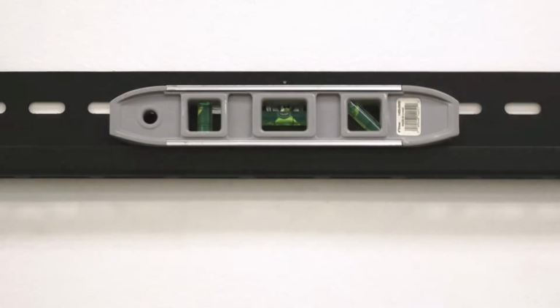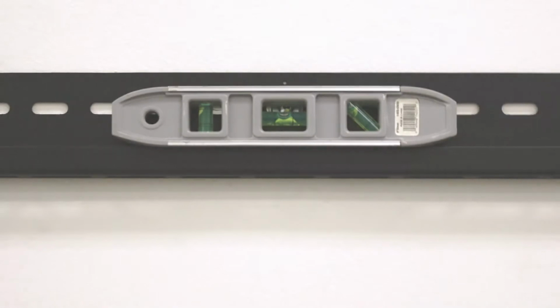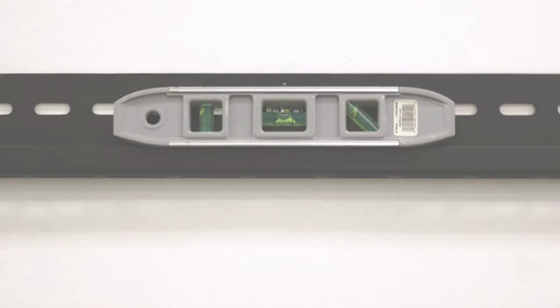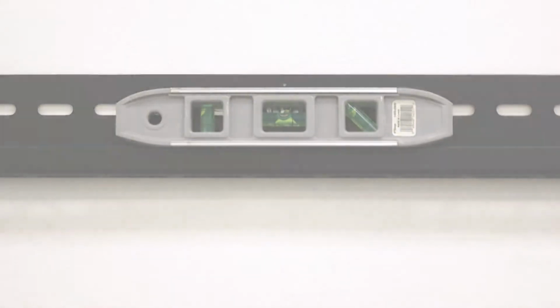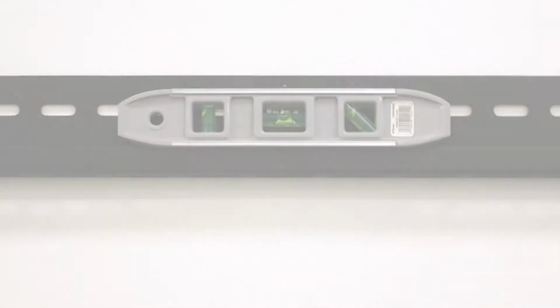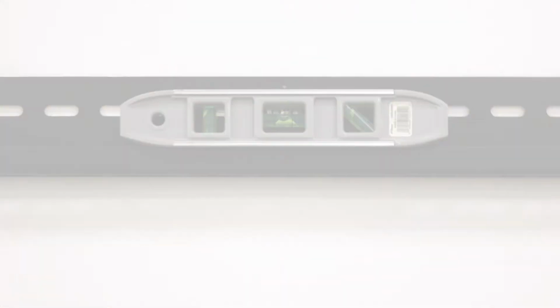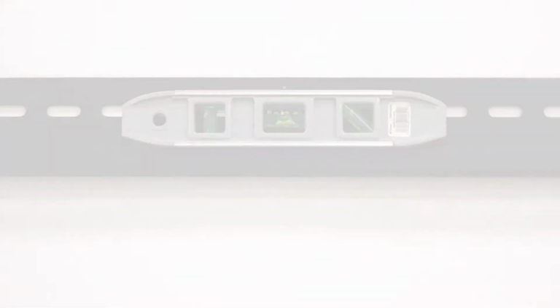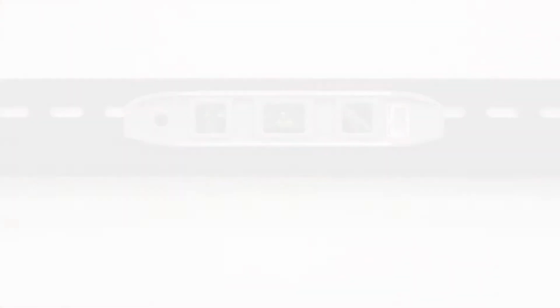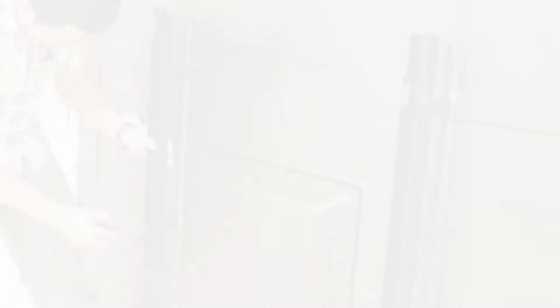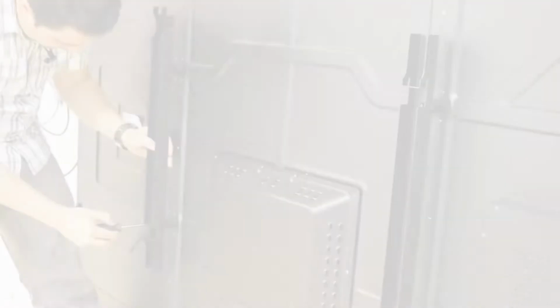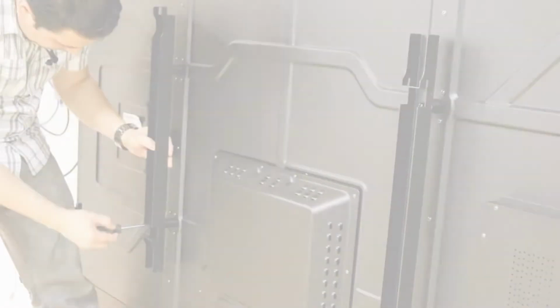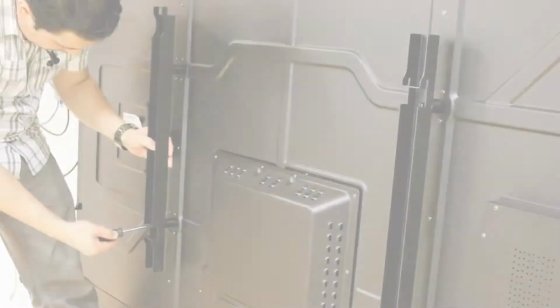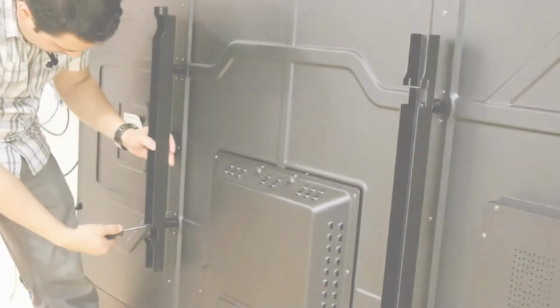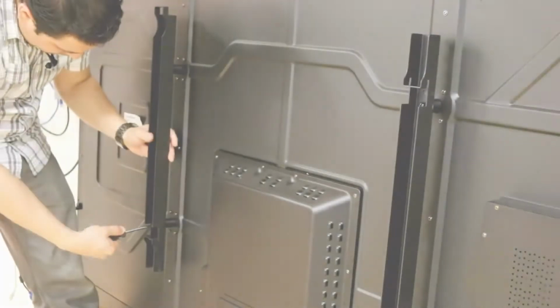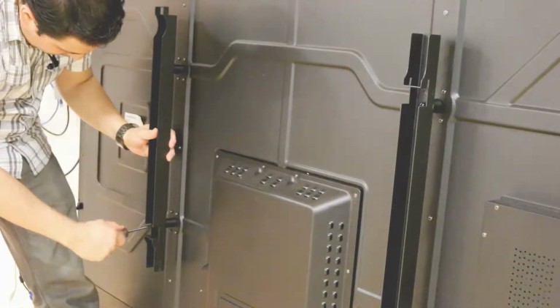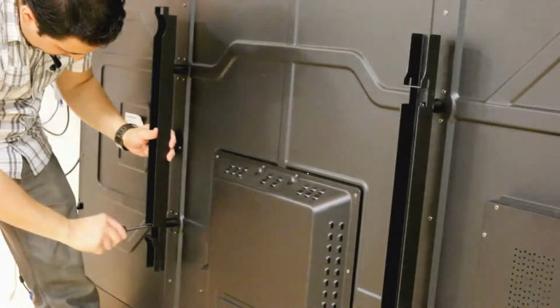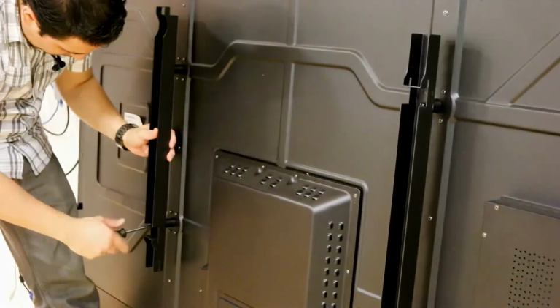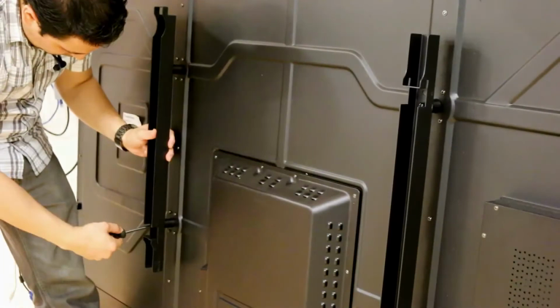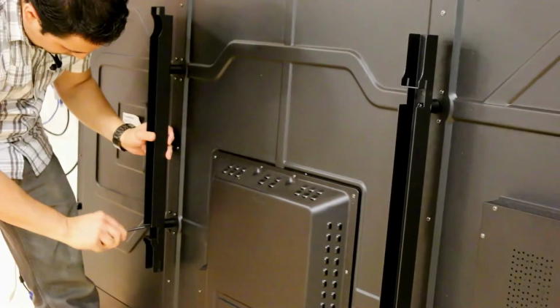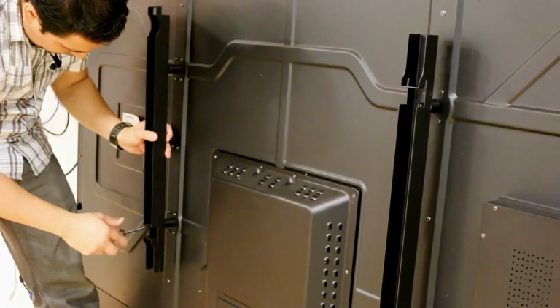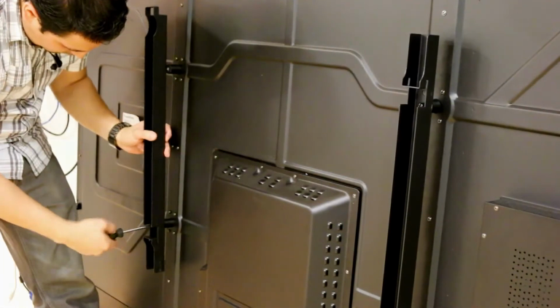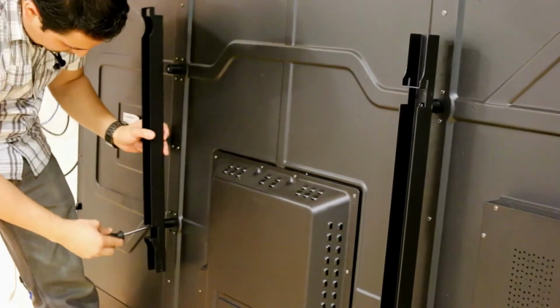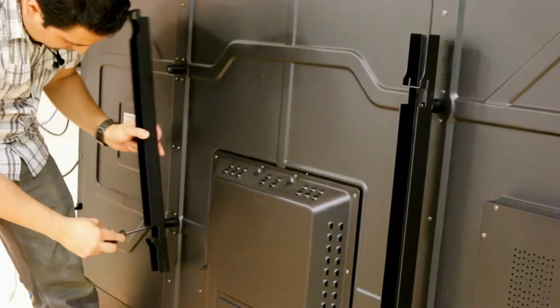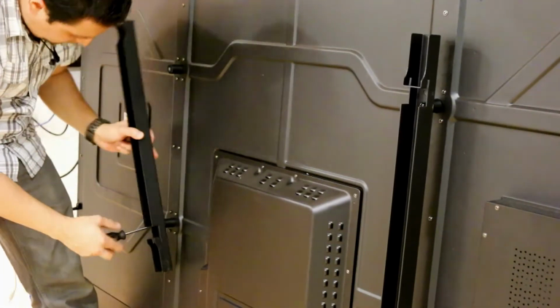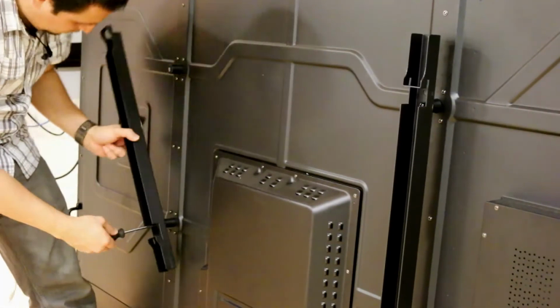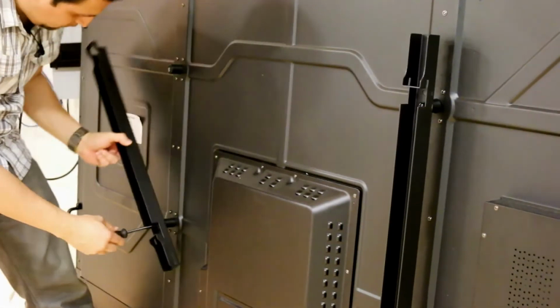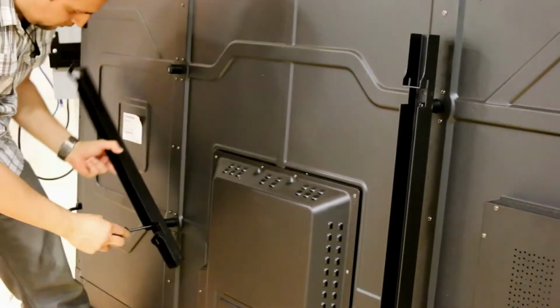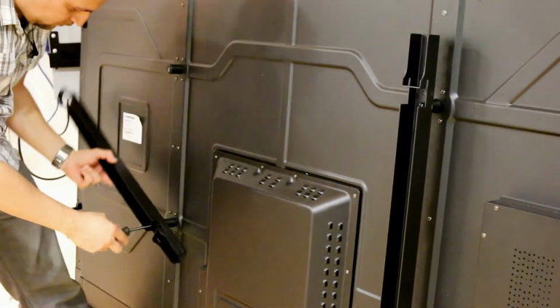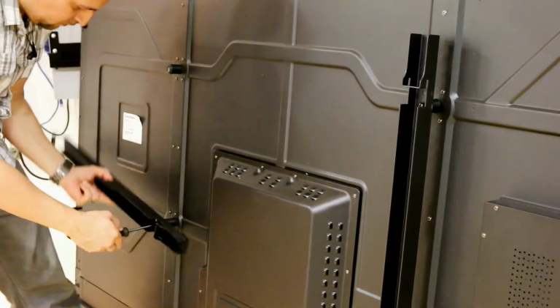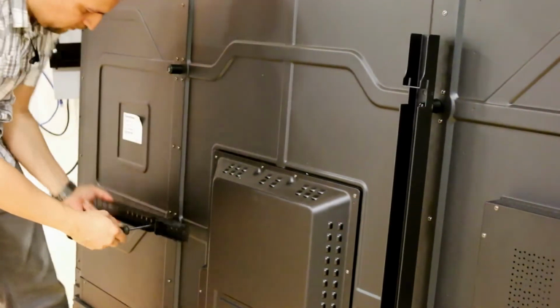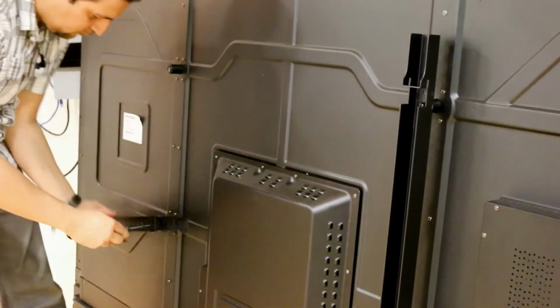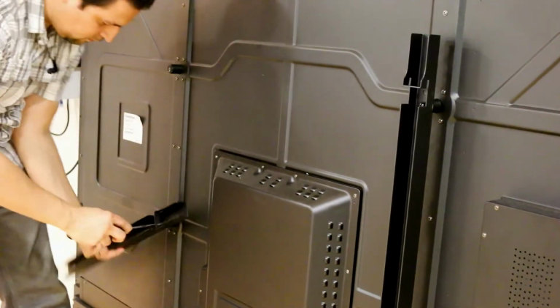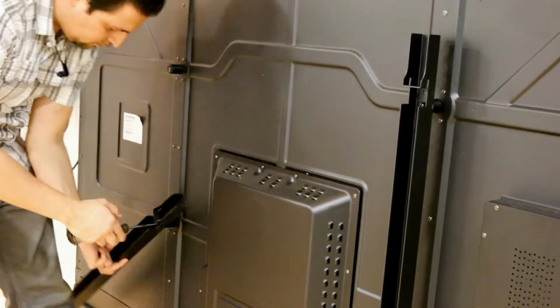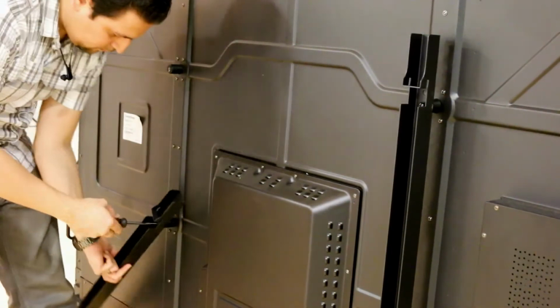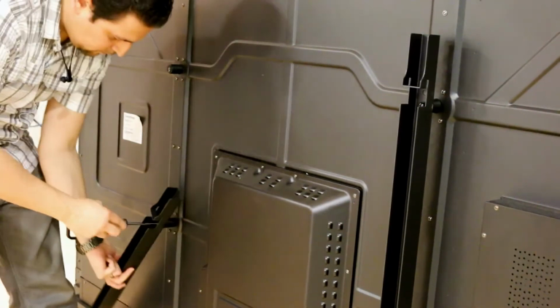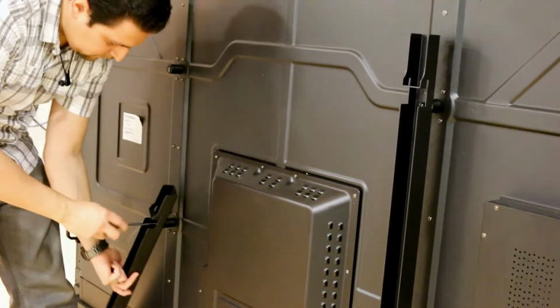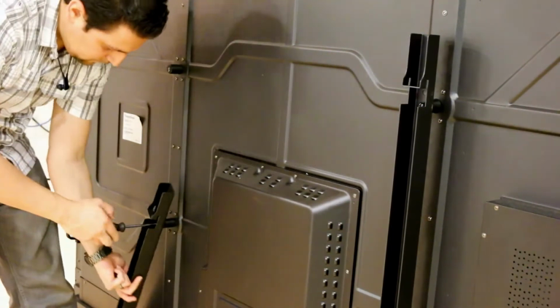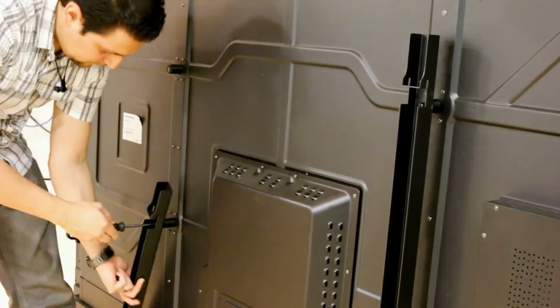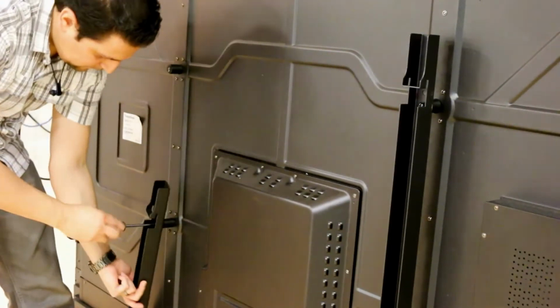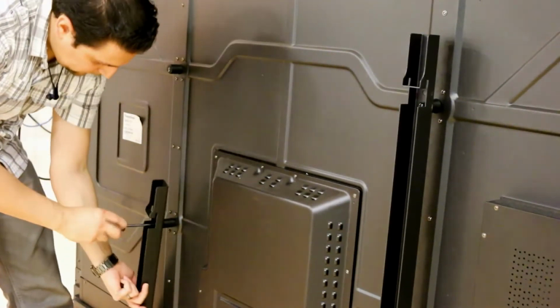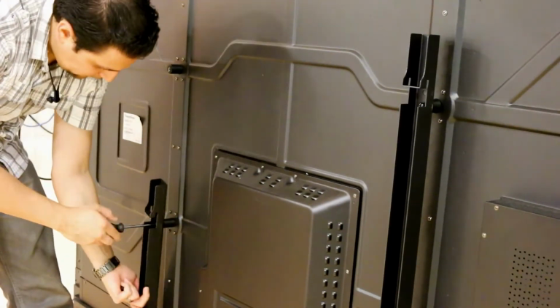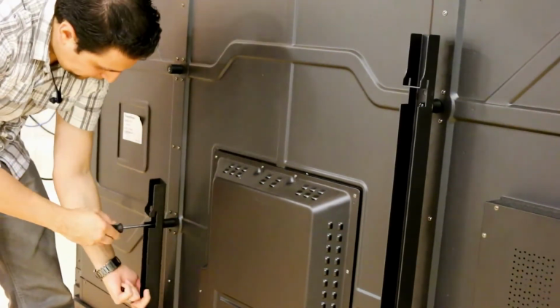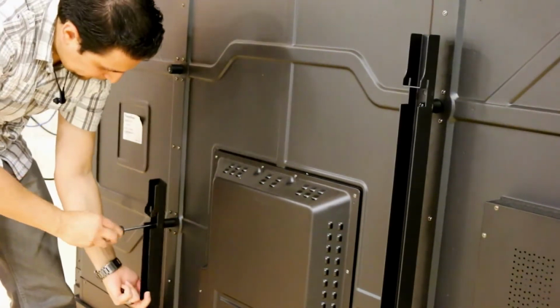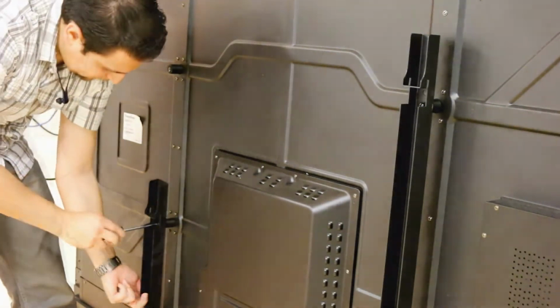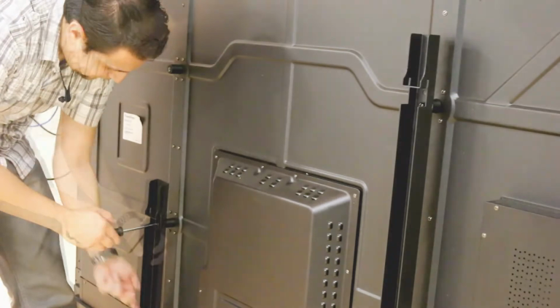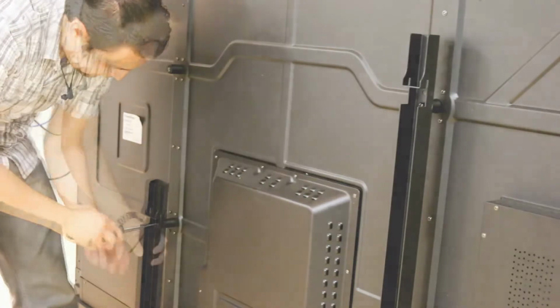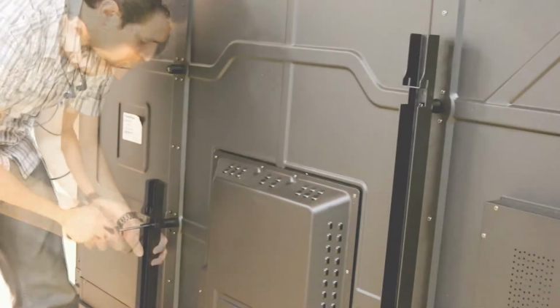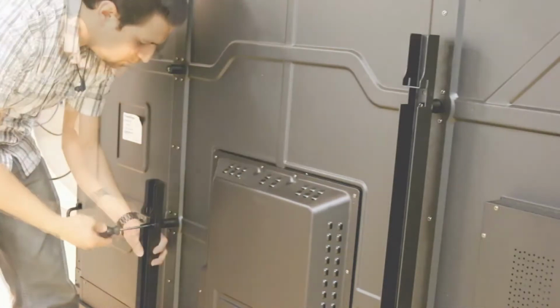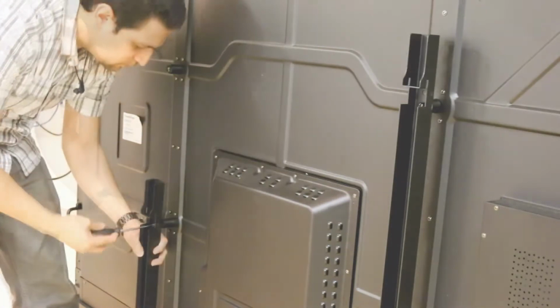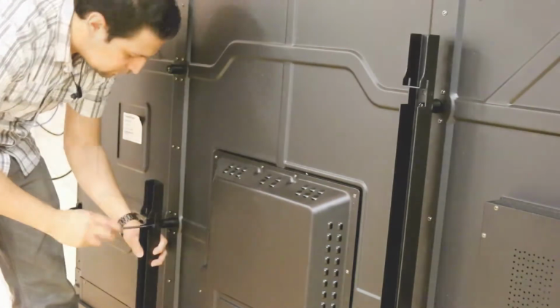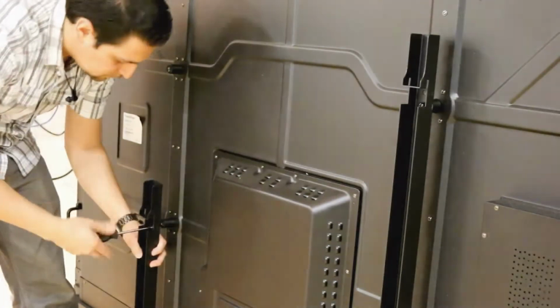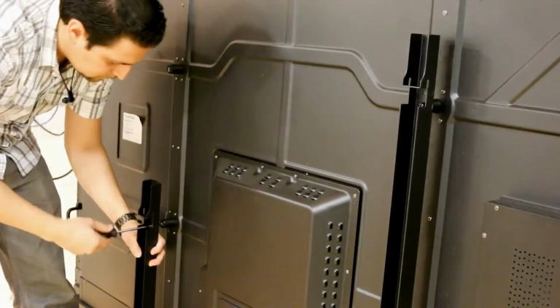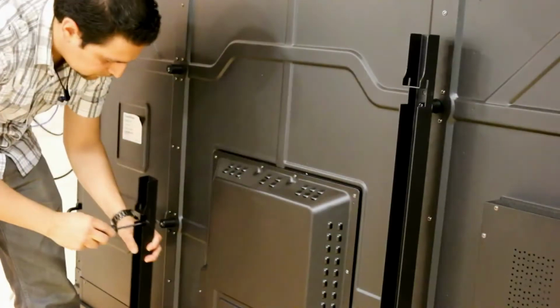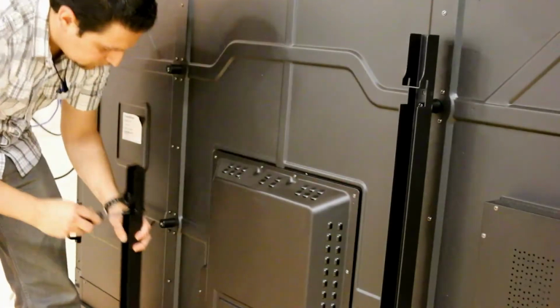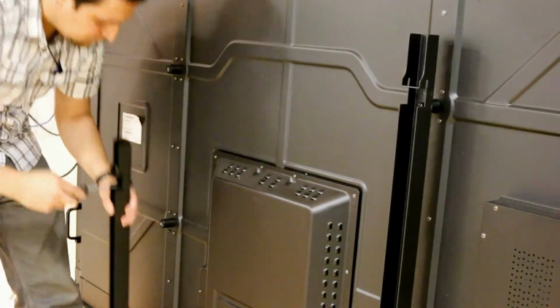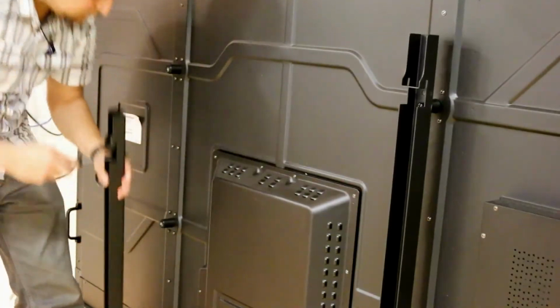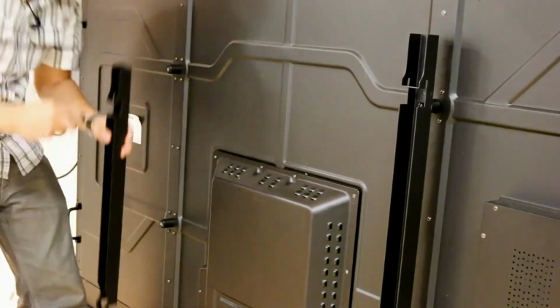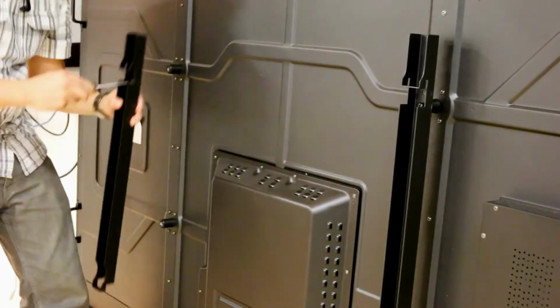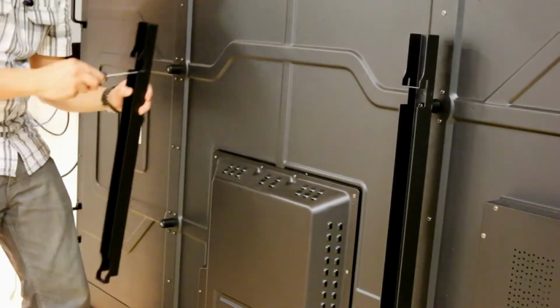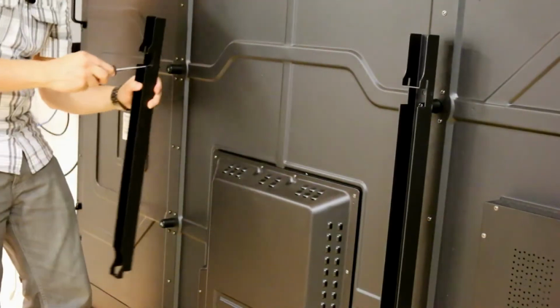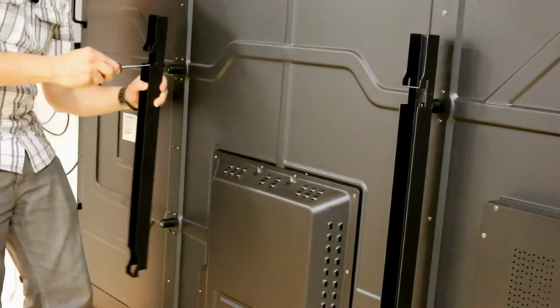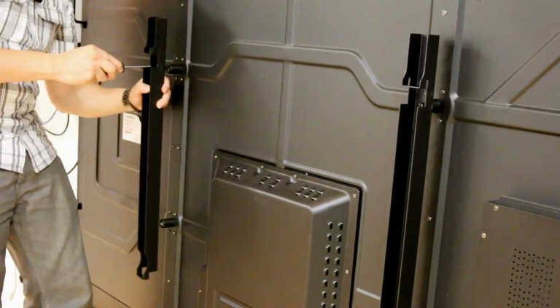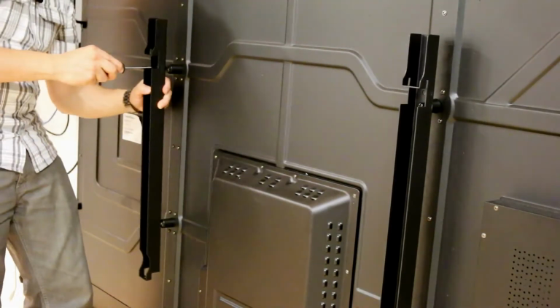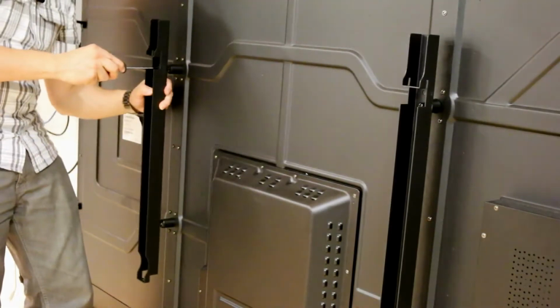Next, remove the vertical wall mounting bars from the active panel, flip them upside down, and reinstall them.